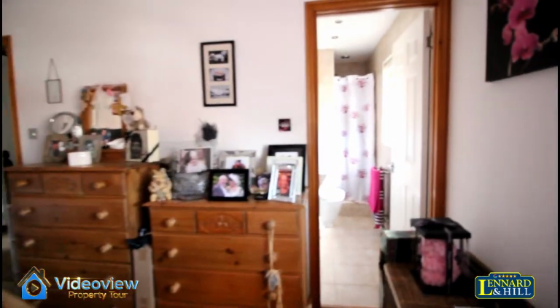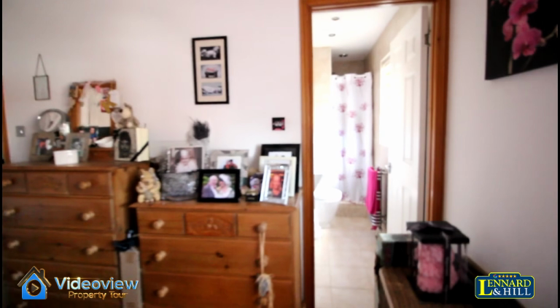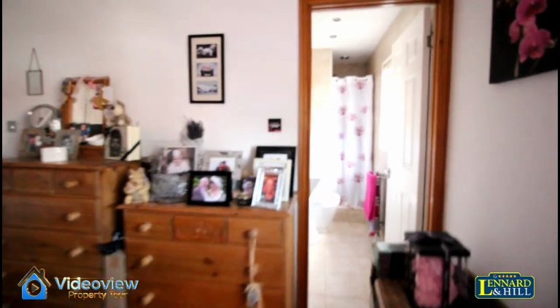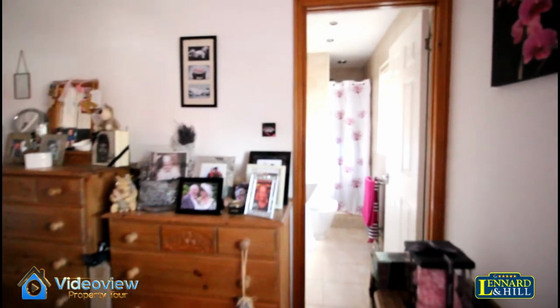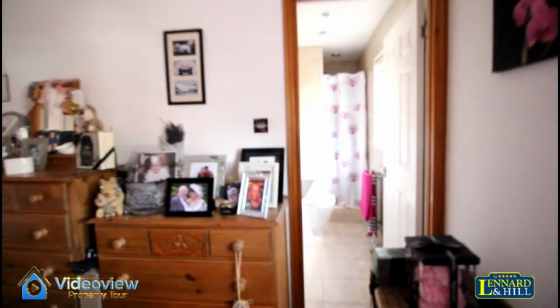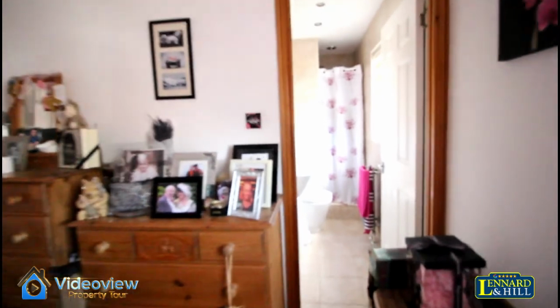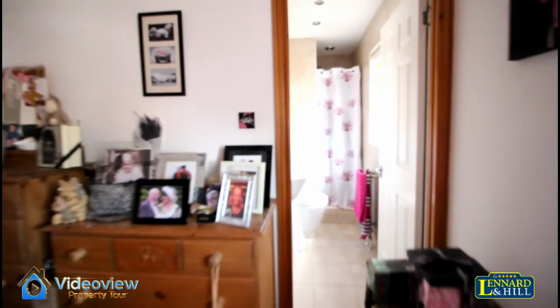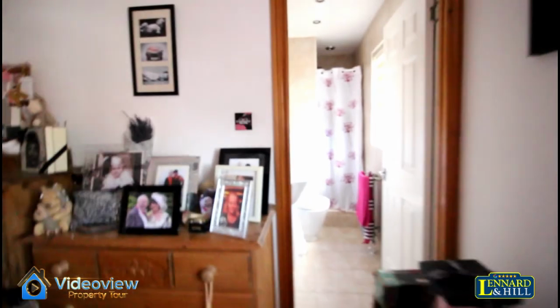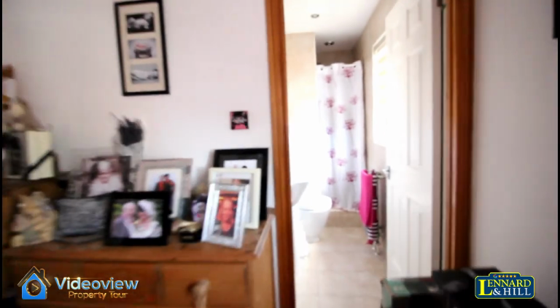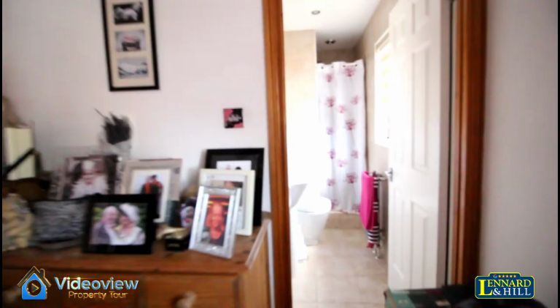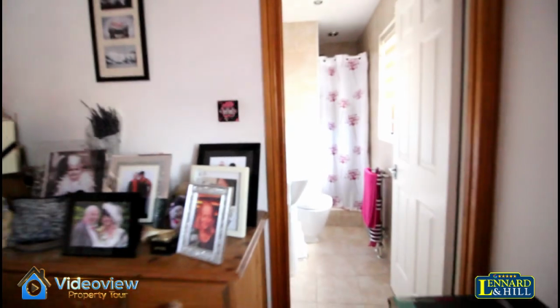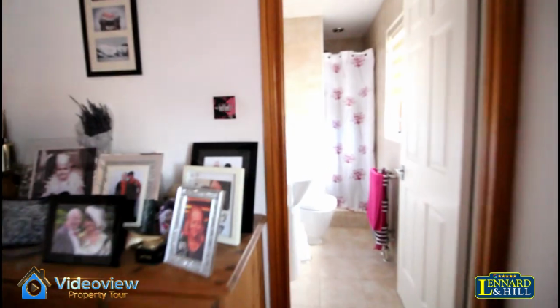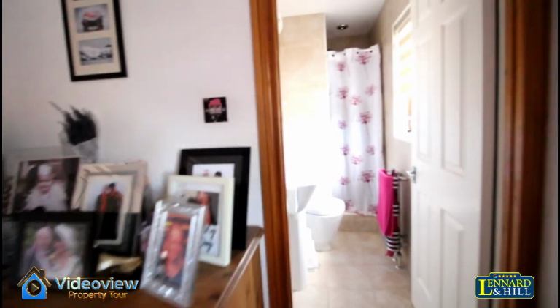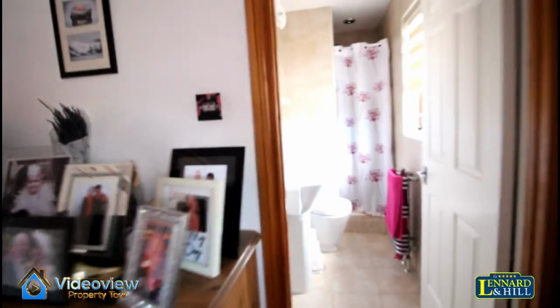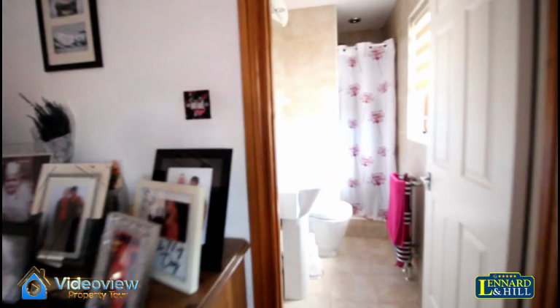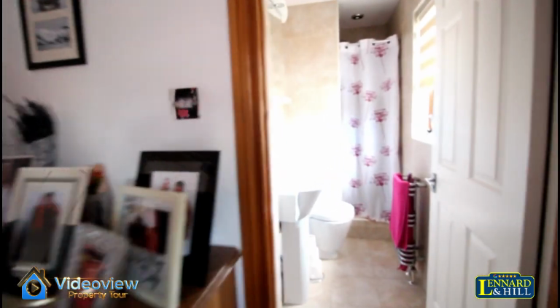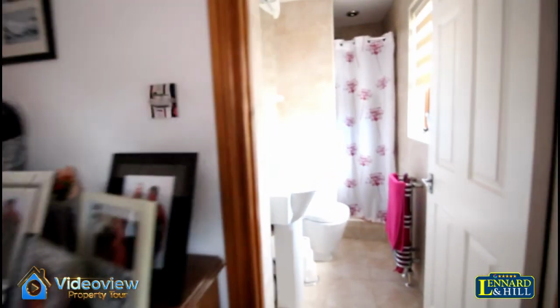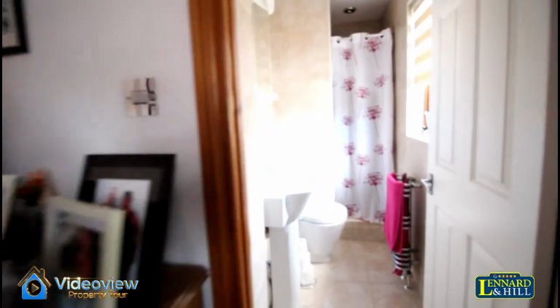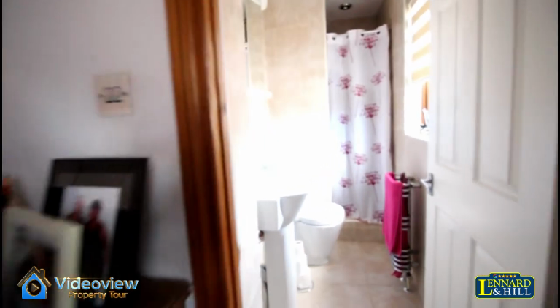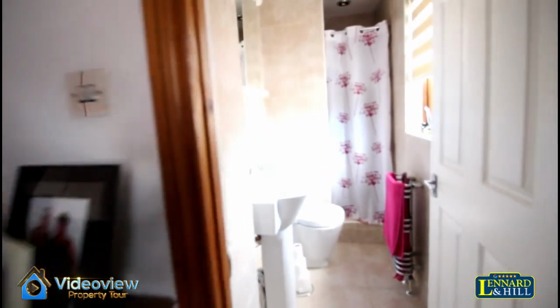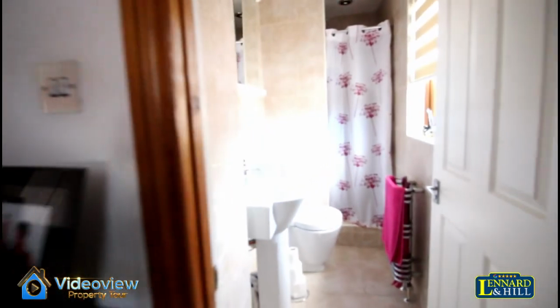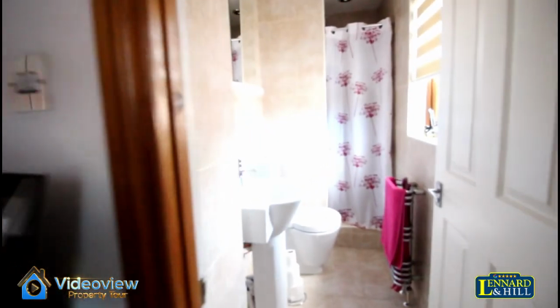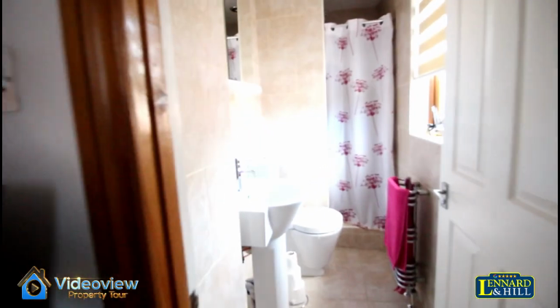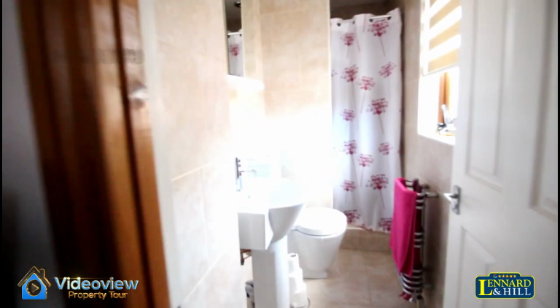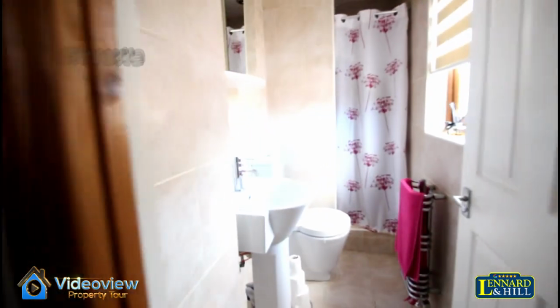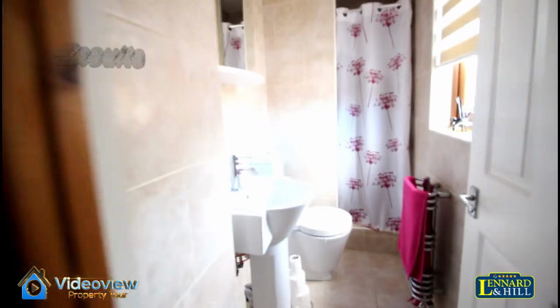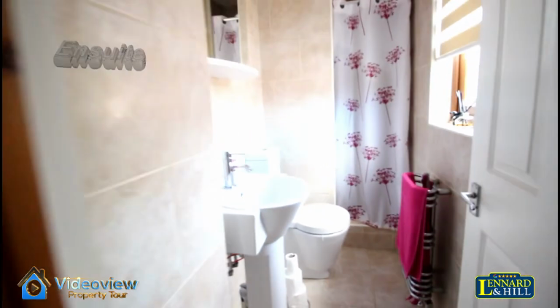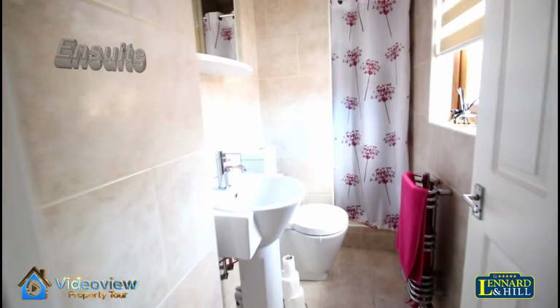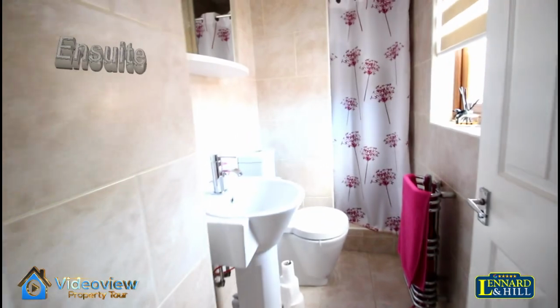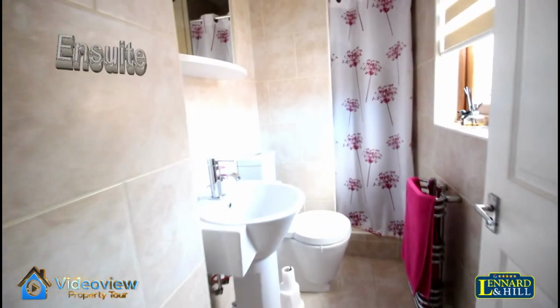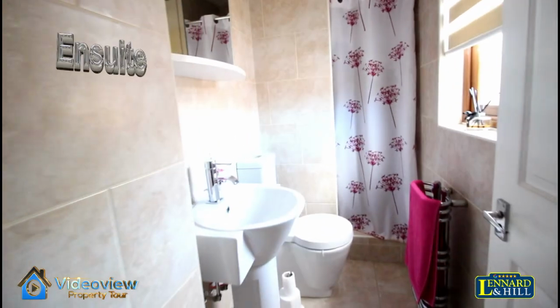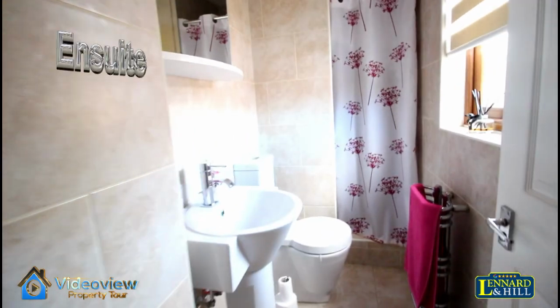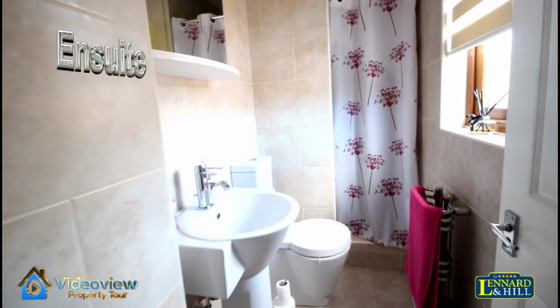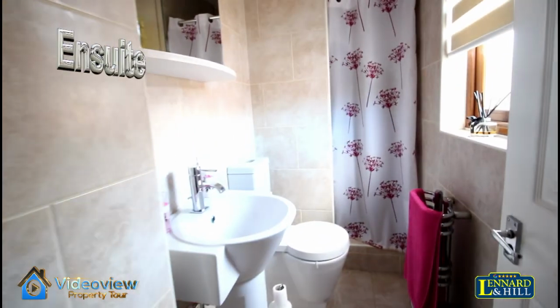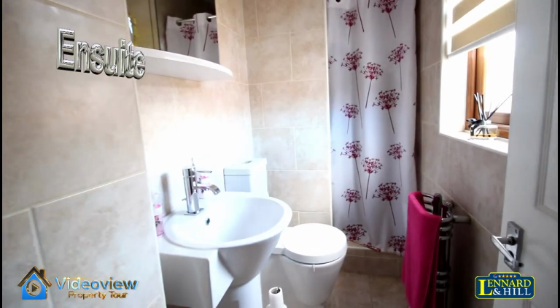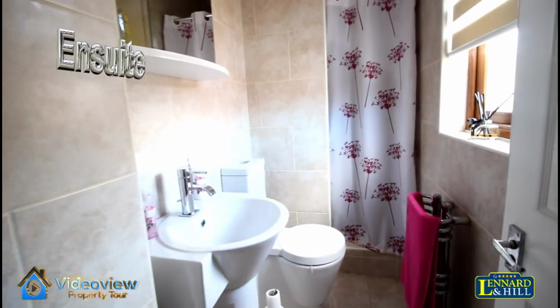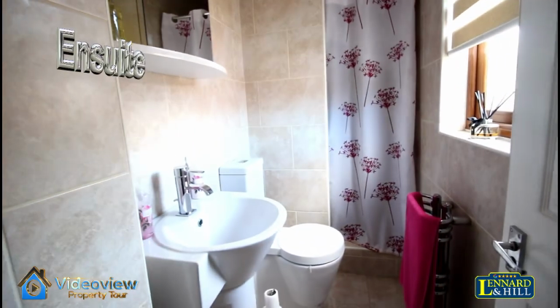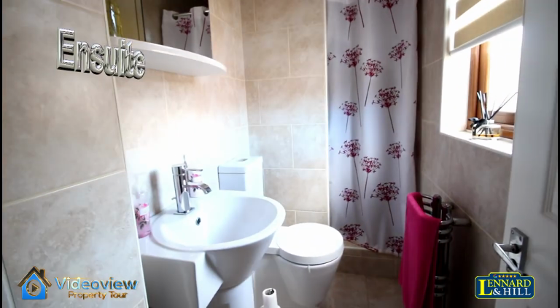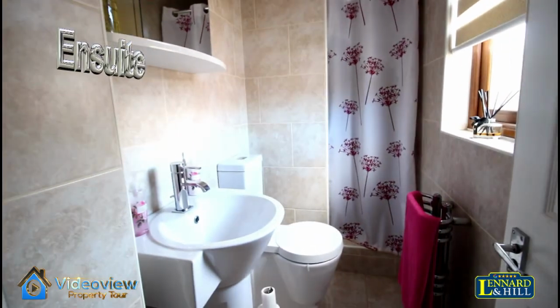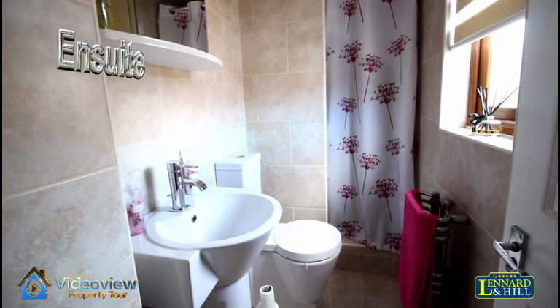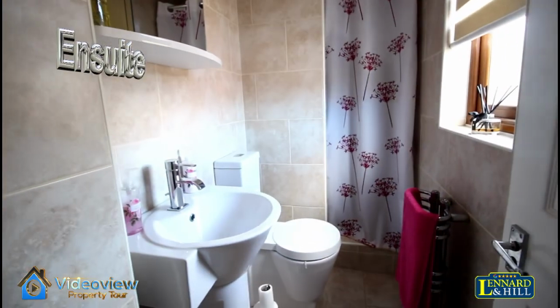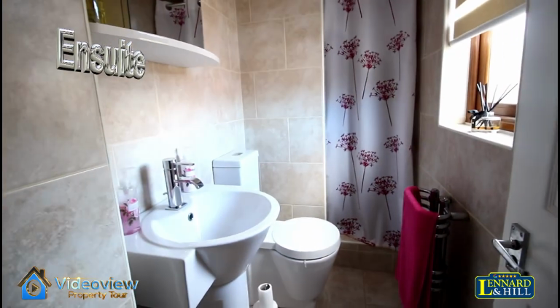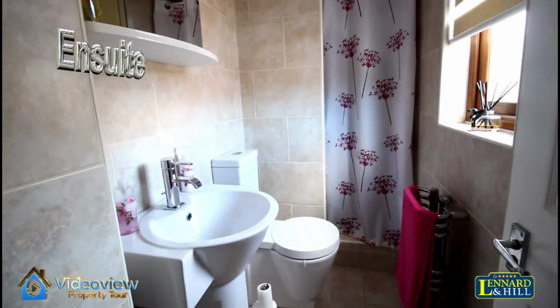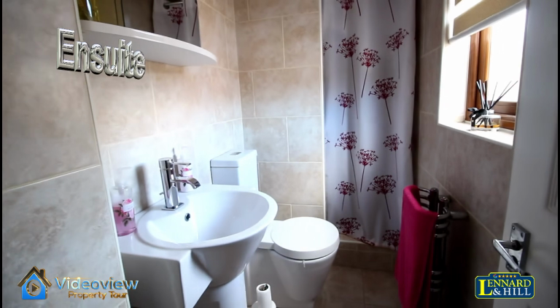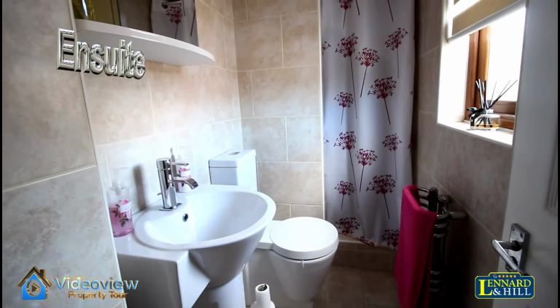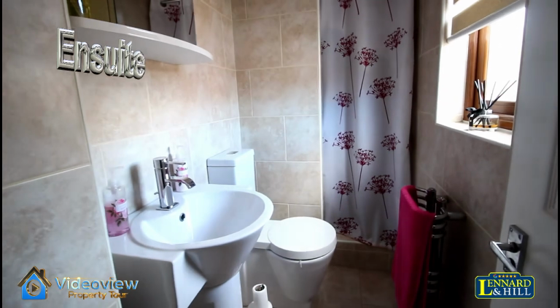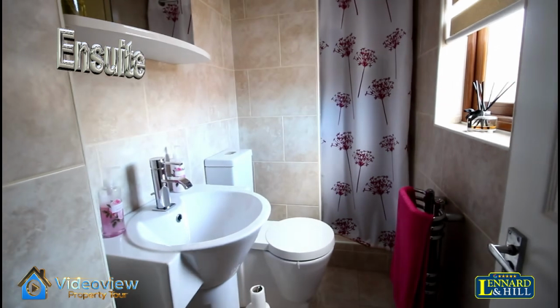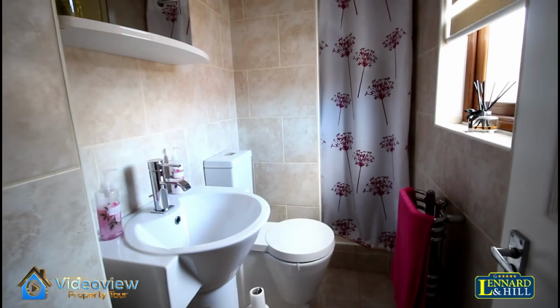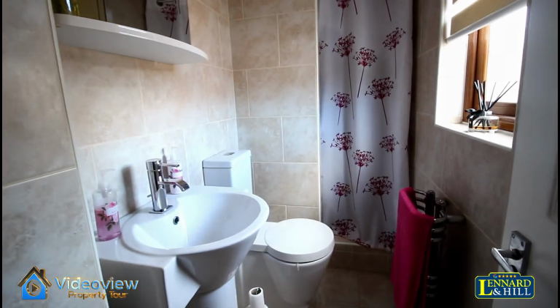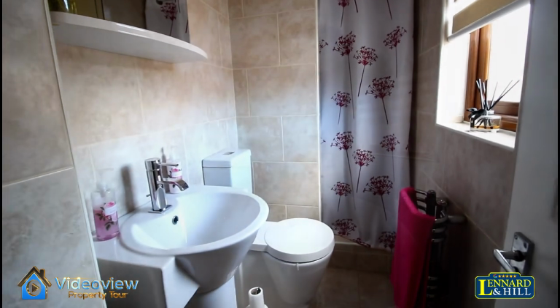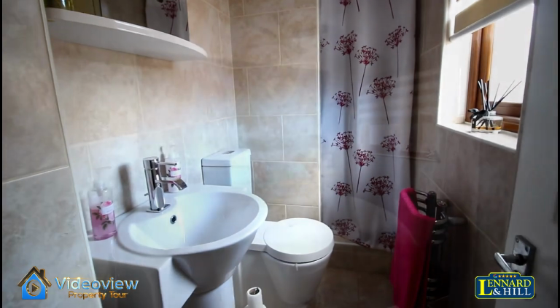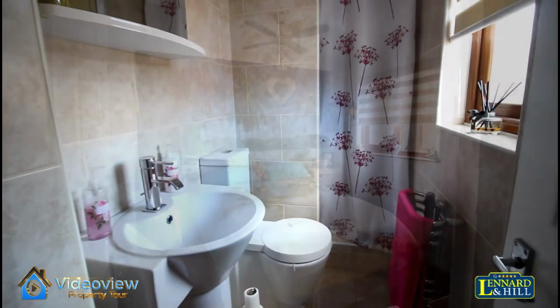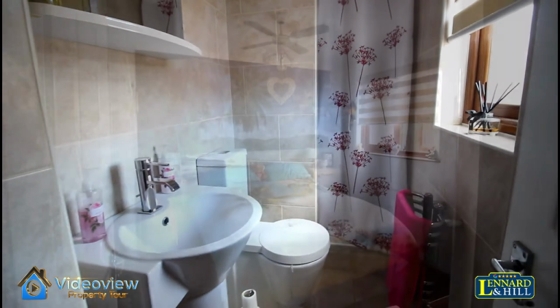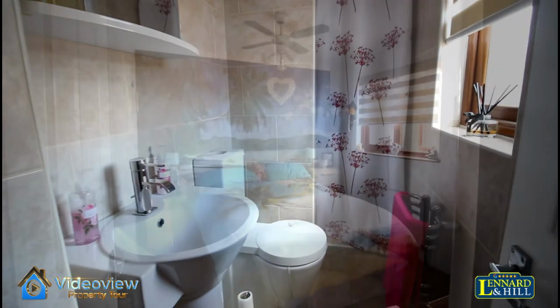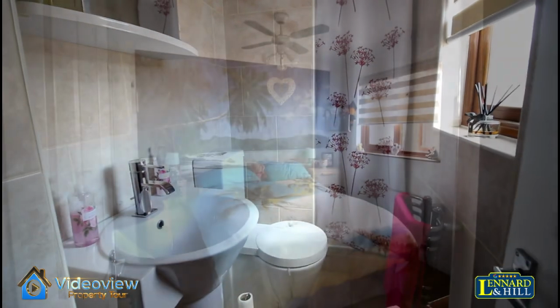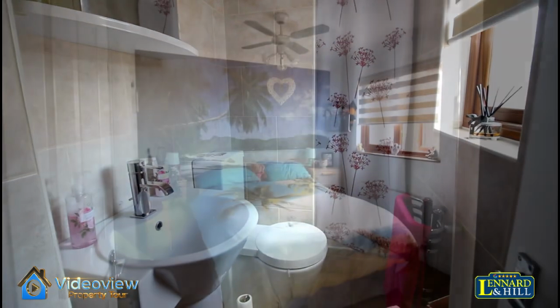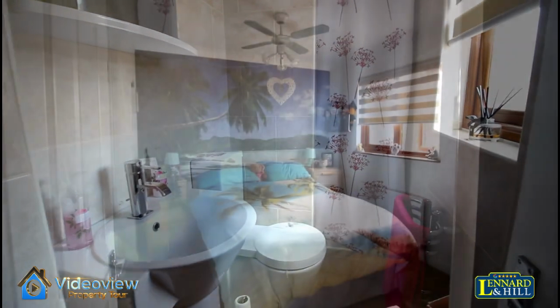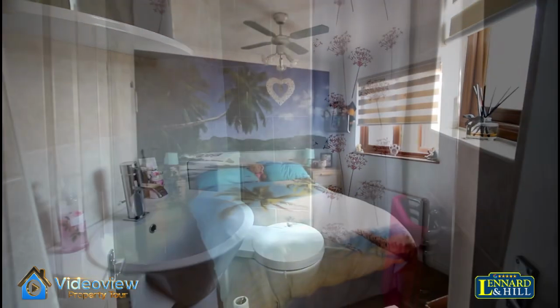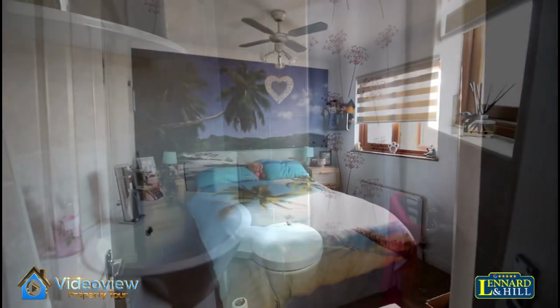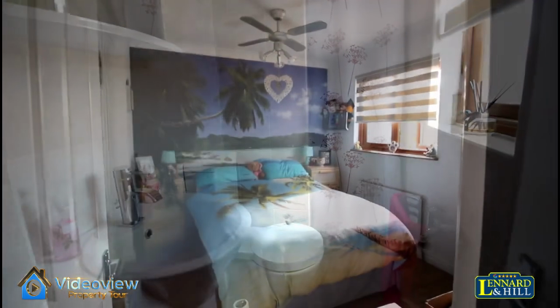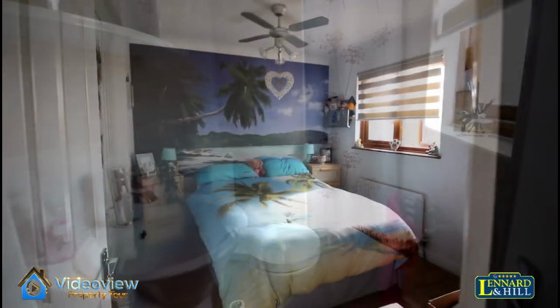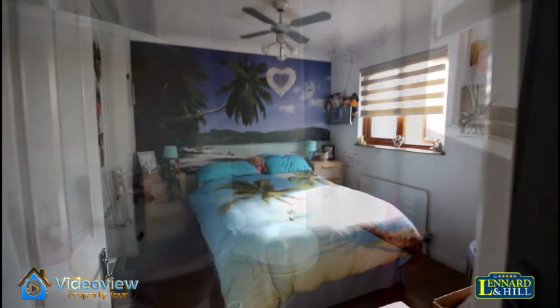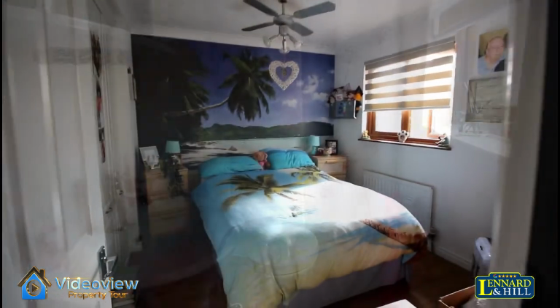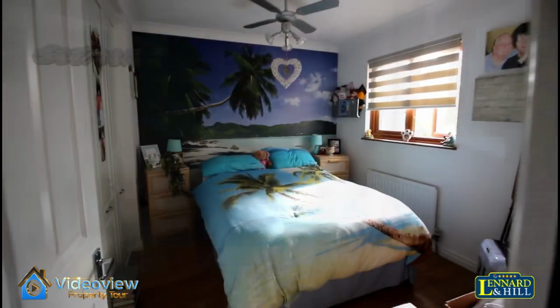There's a doorway through to the ensuite shower room — beautiful tiling, a stylish white suite, and a shower enclosure.